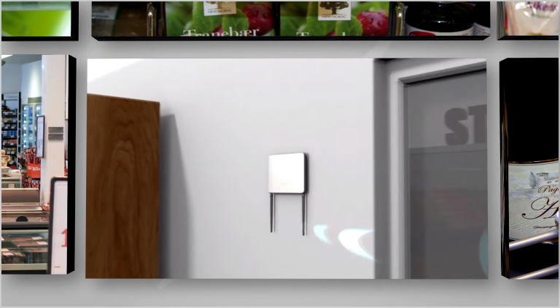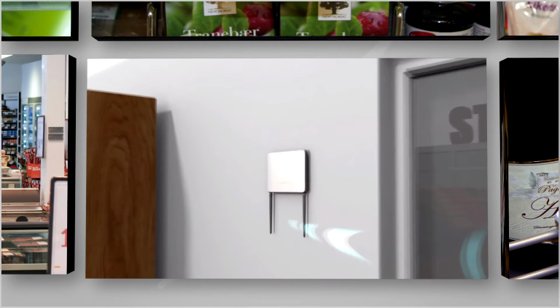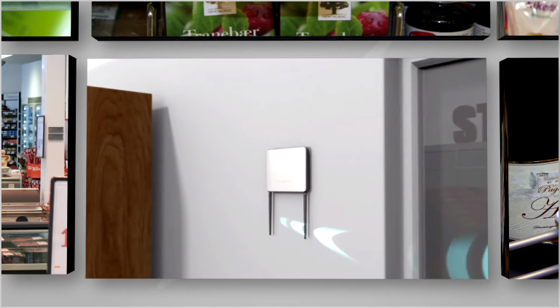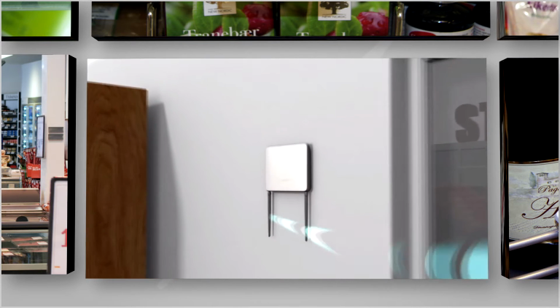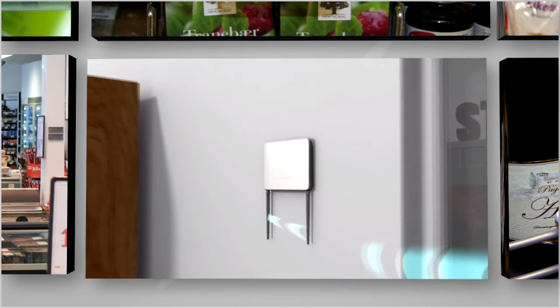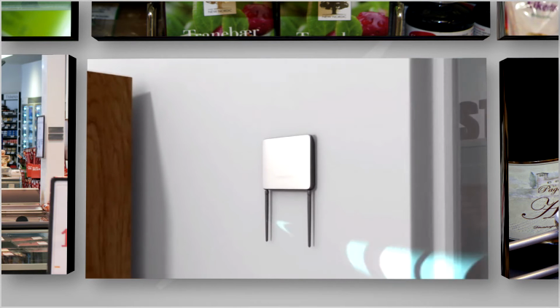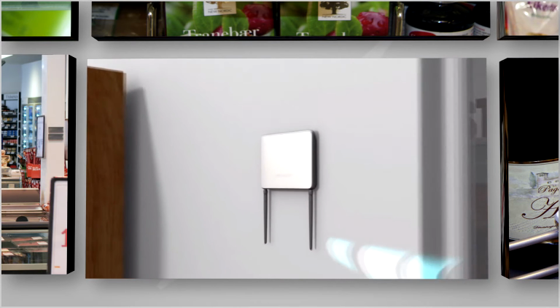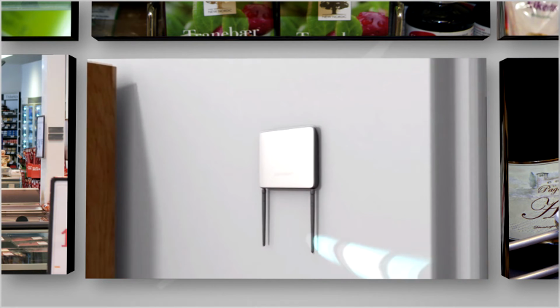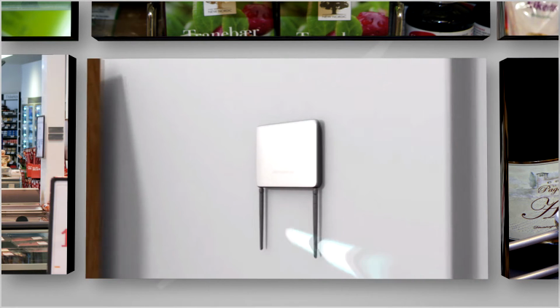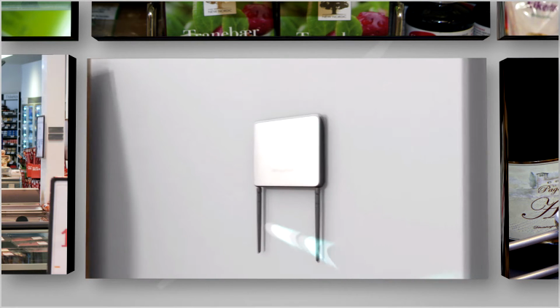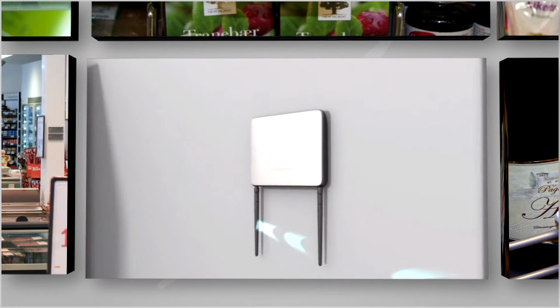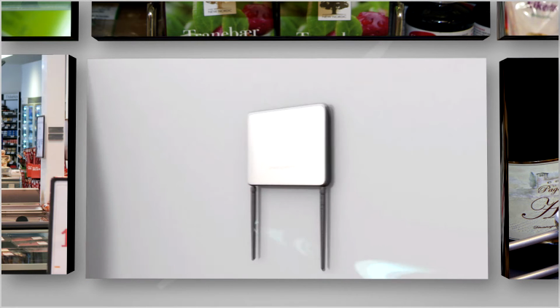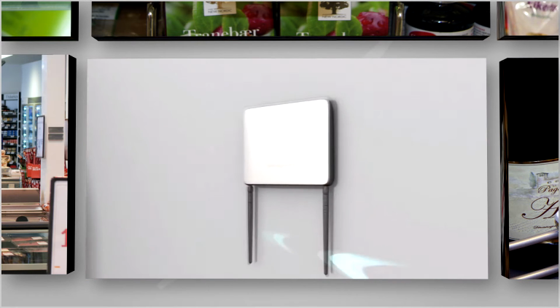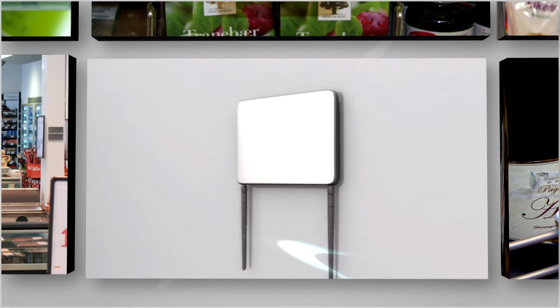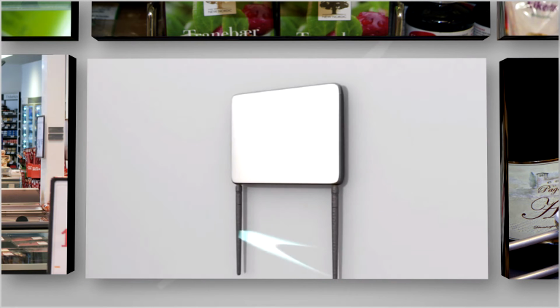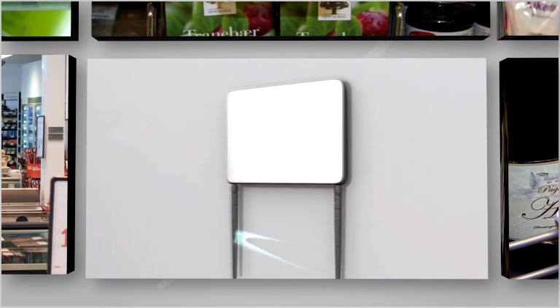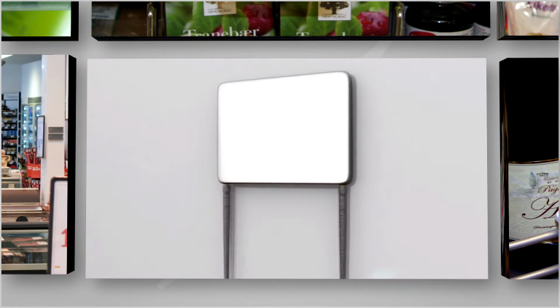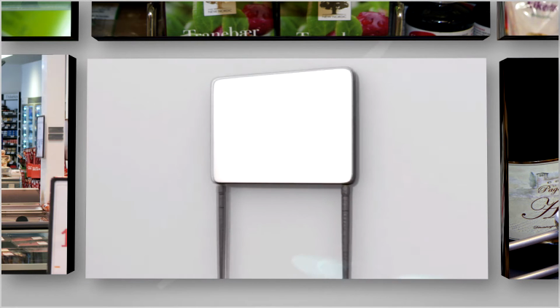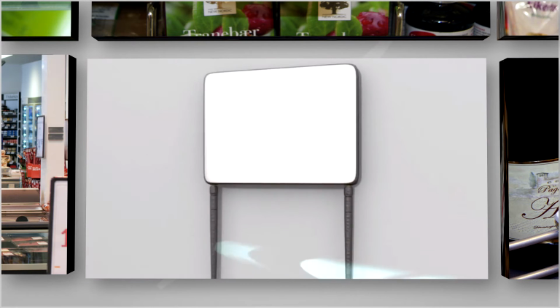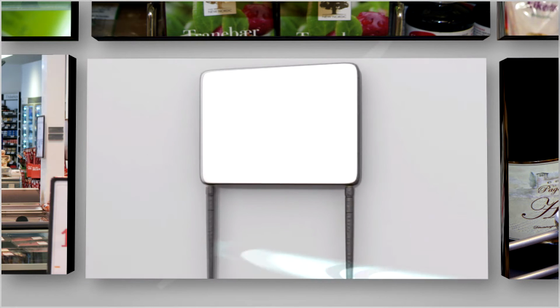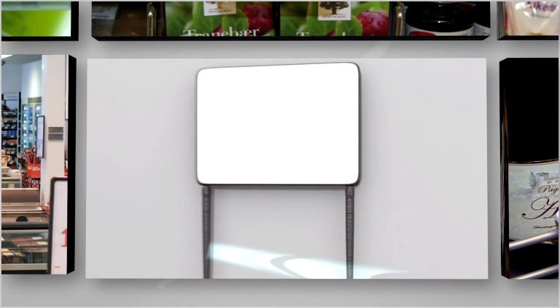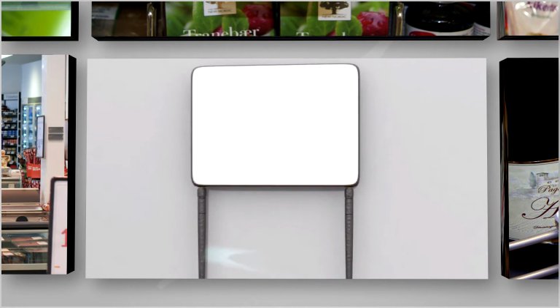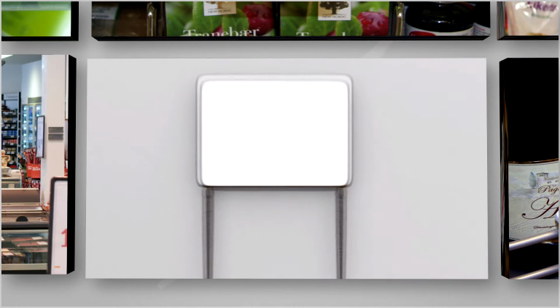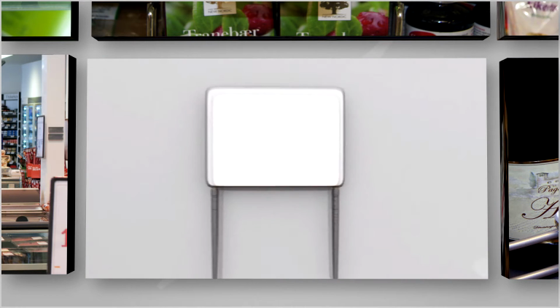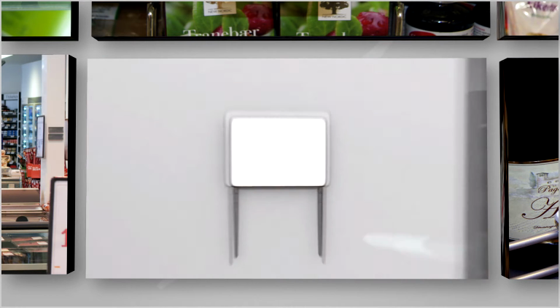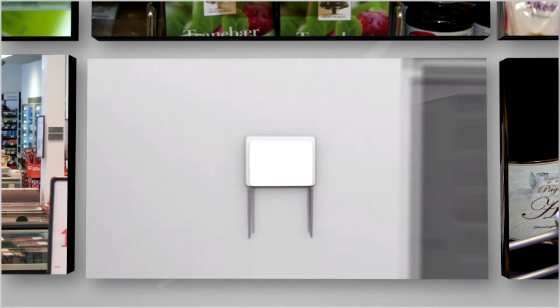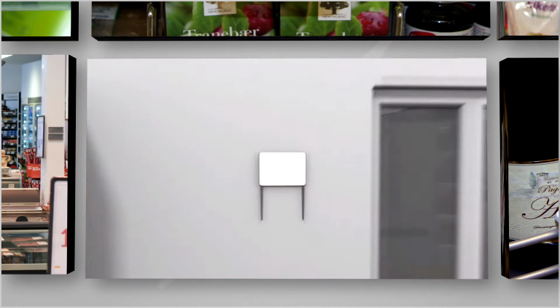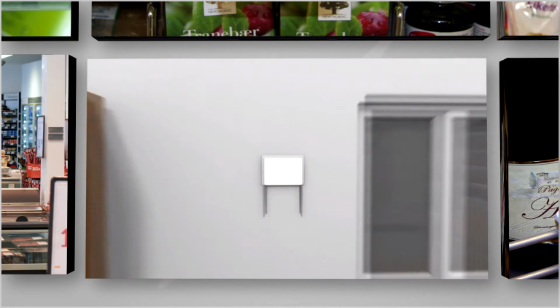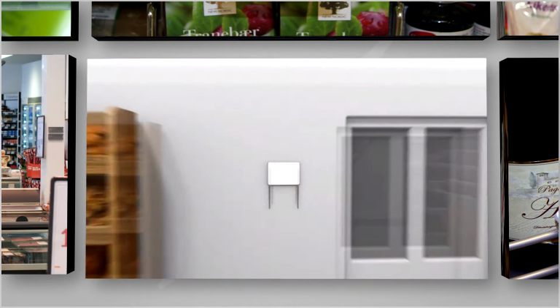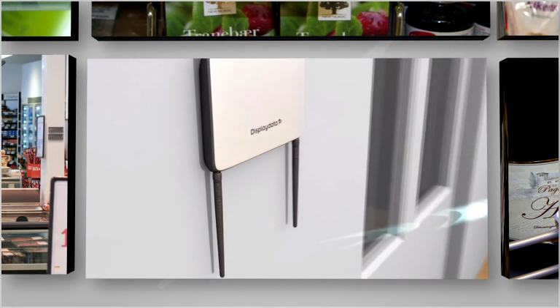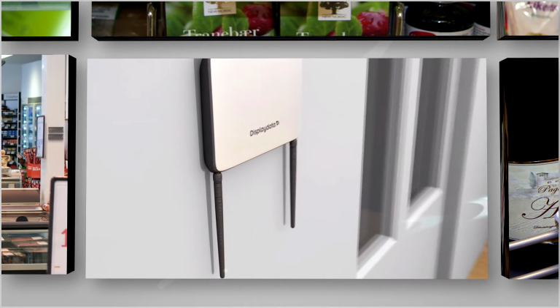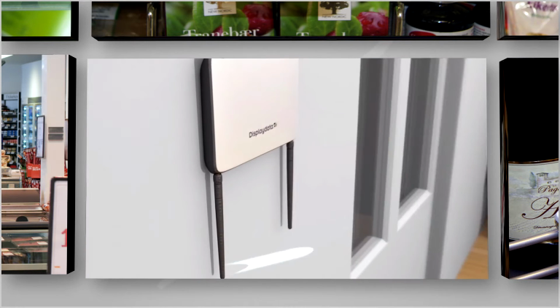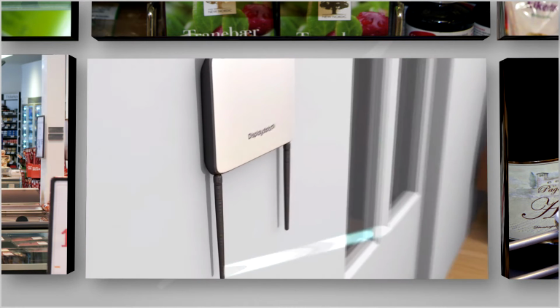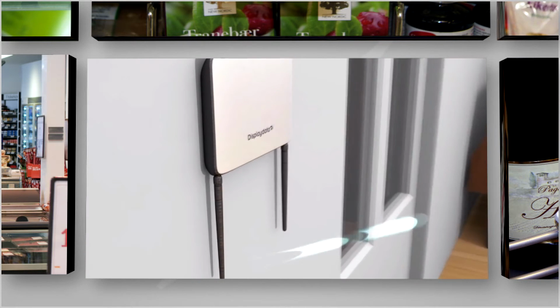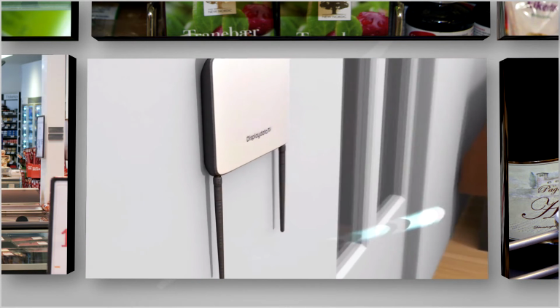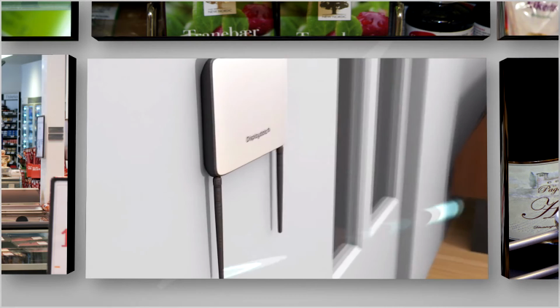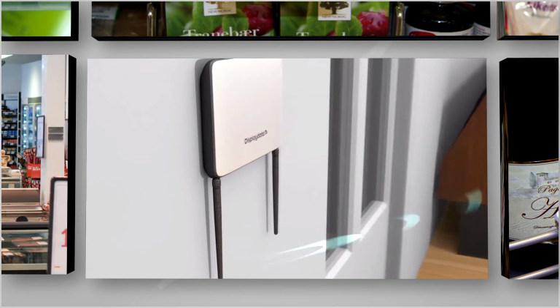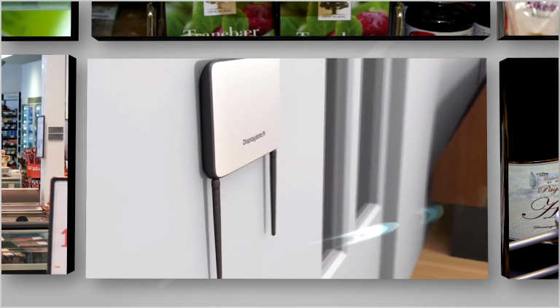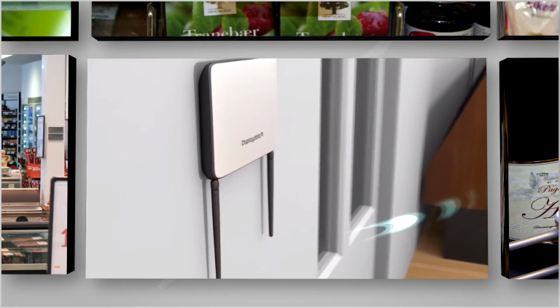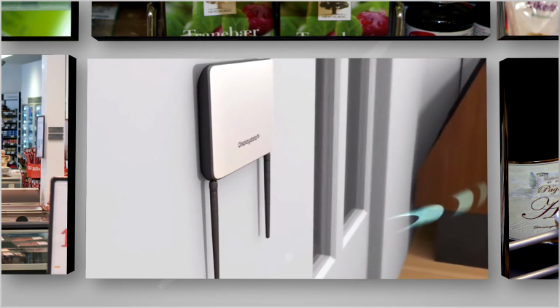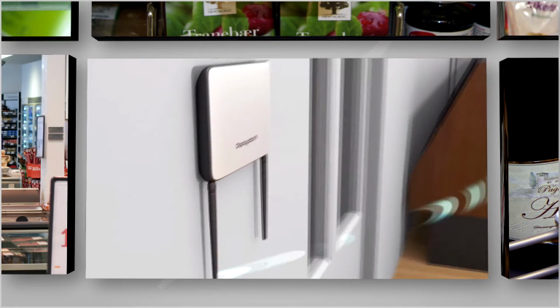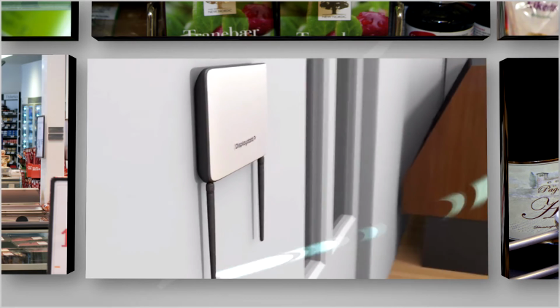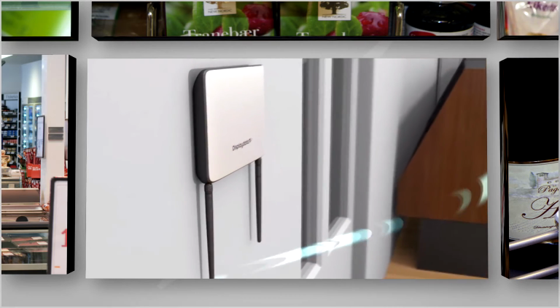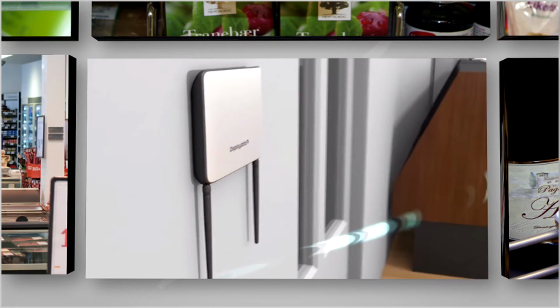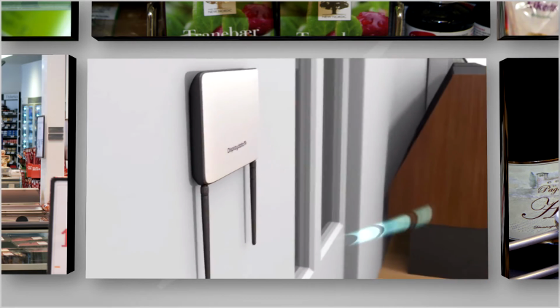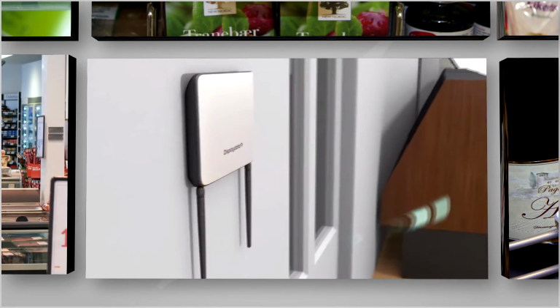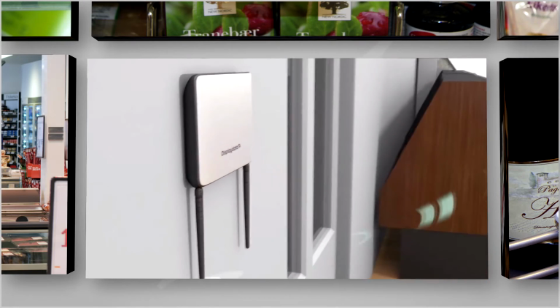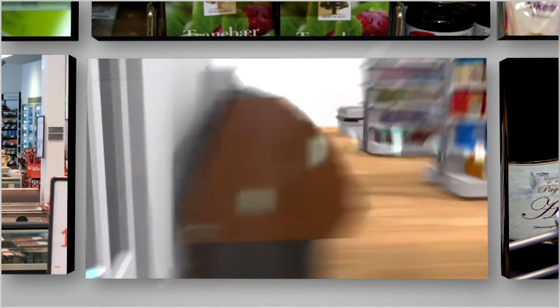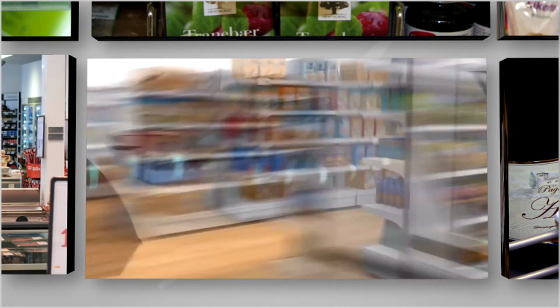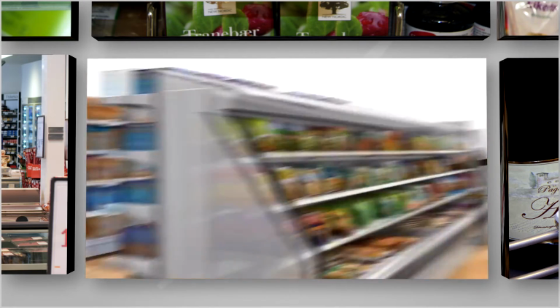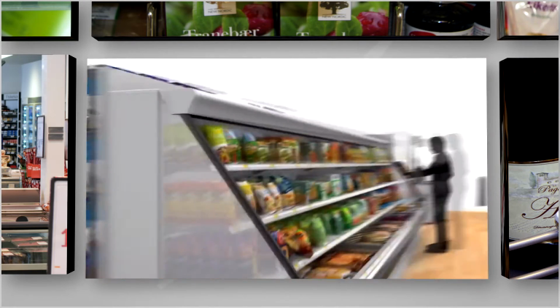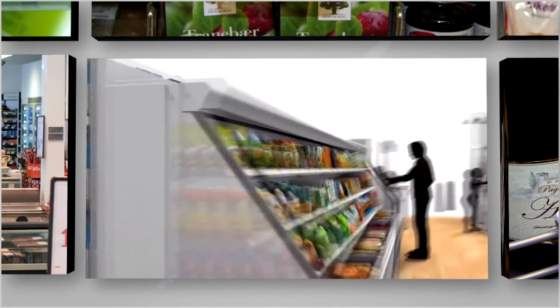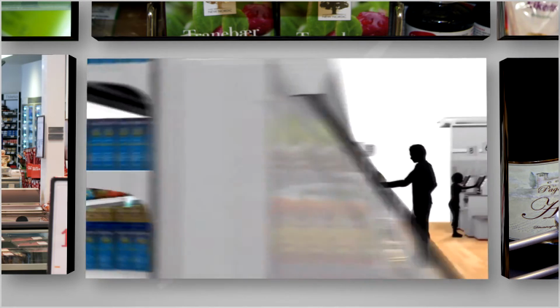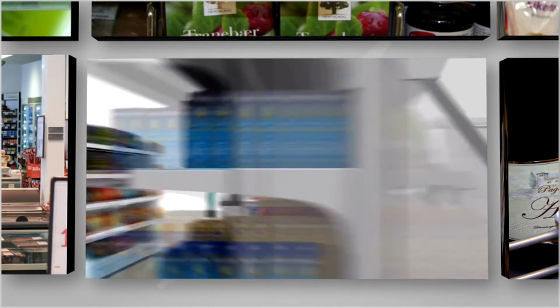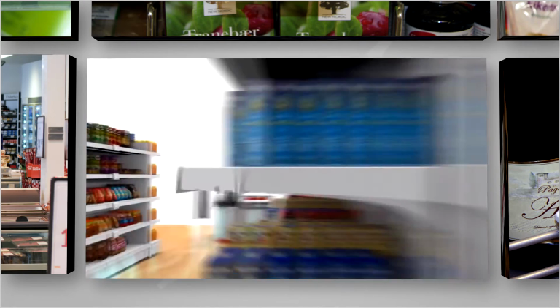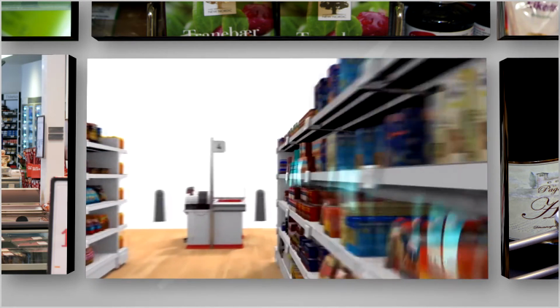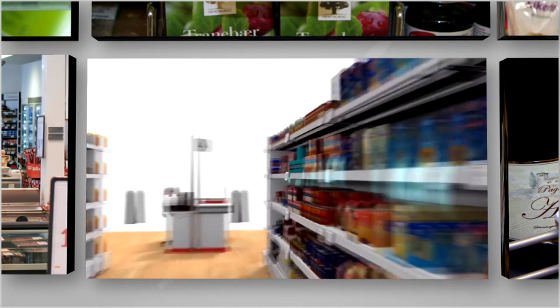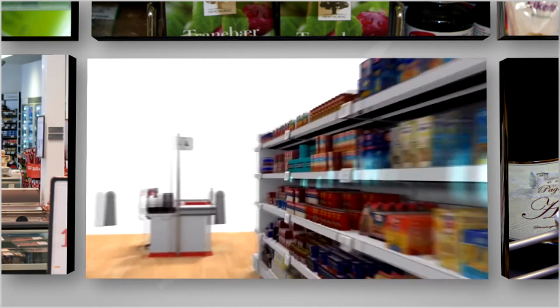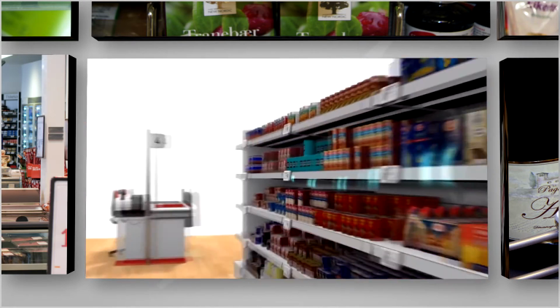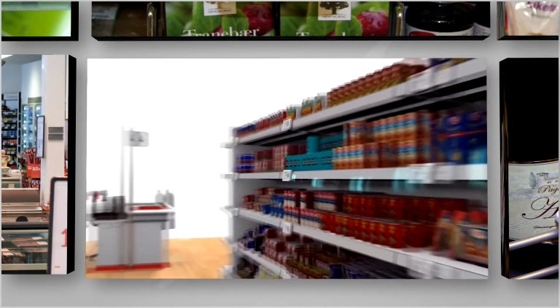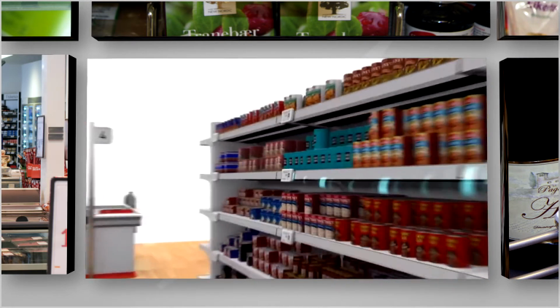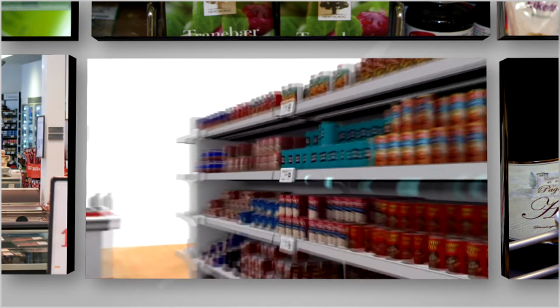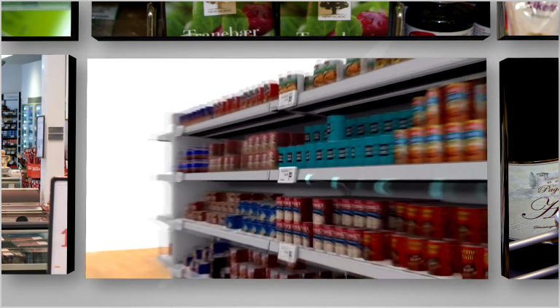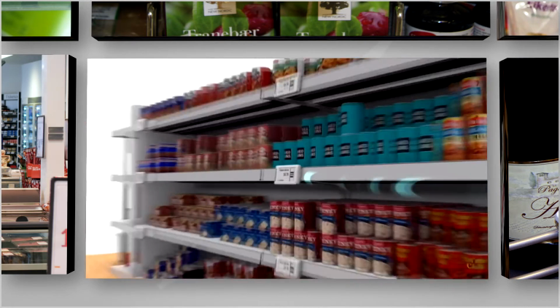The communicator receives new product information from head office and sends it over a secure RF network directly to the electronic shelf labels.